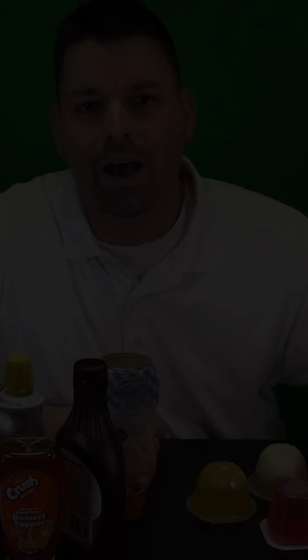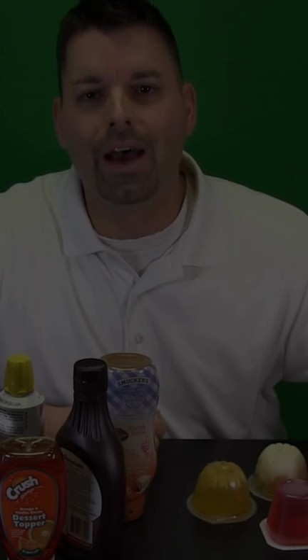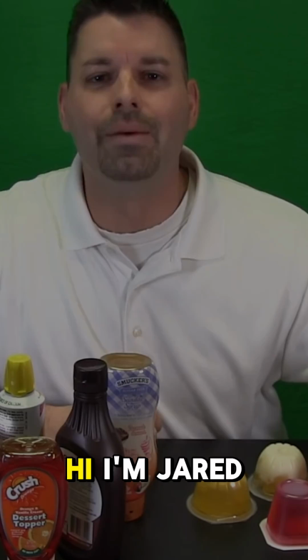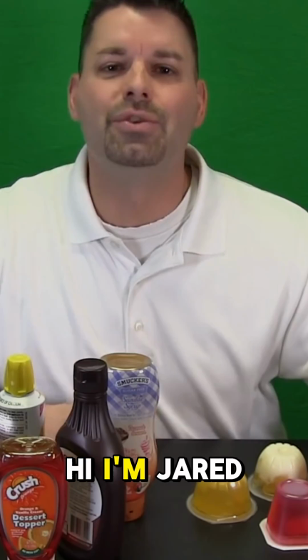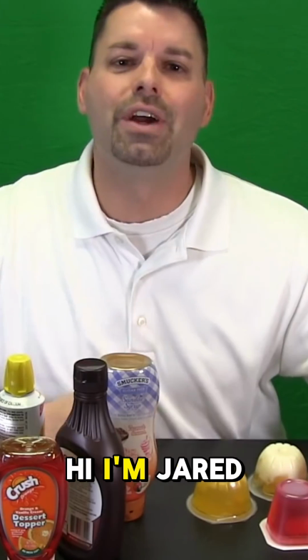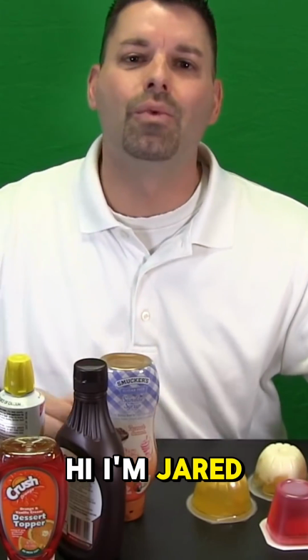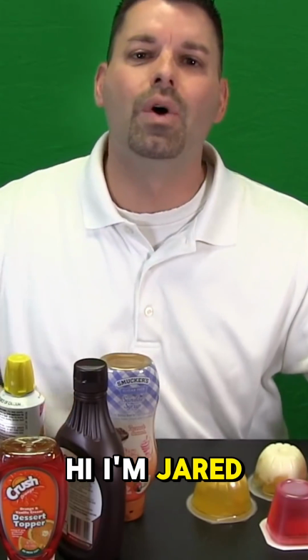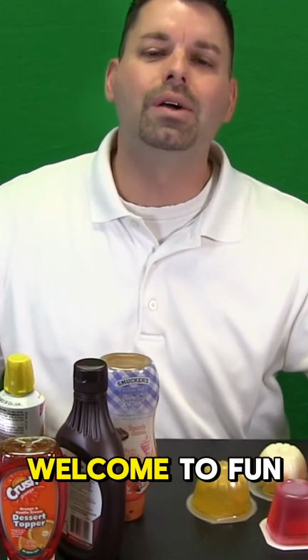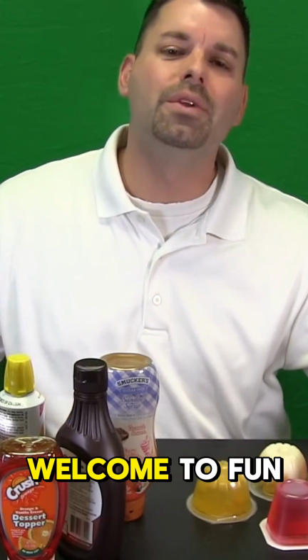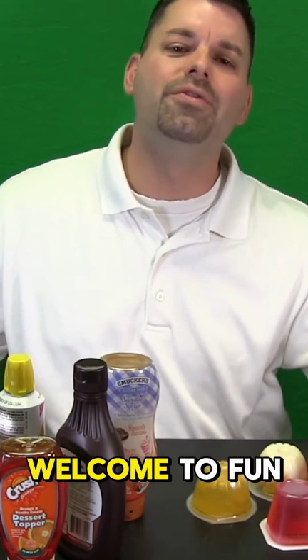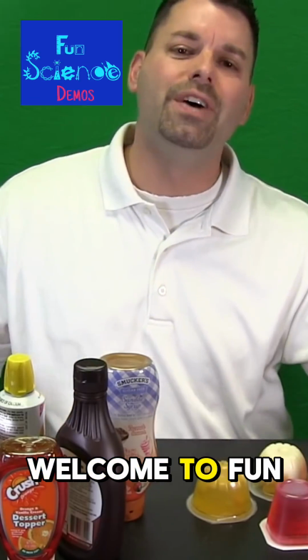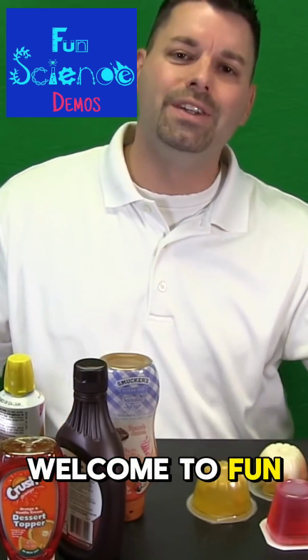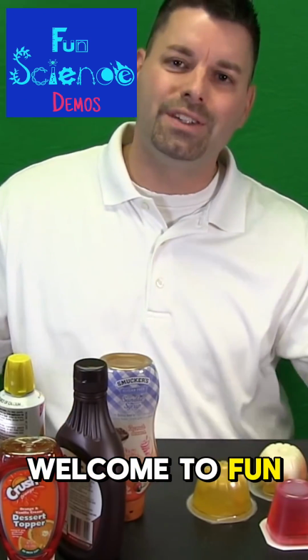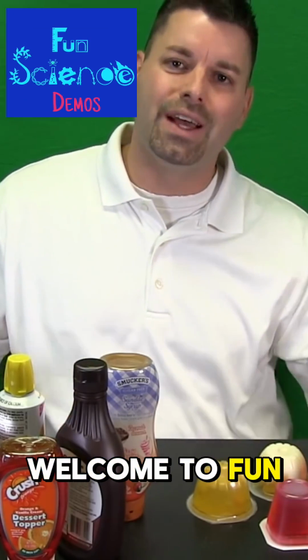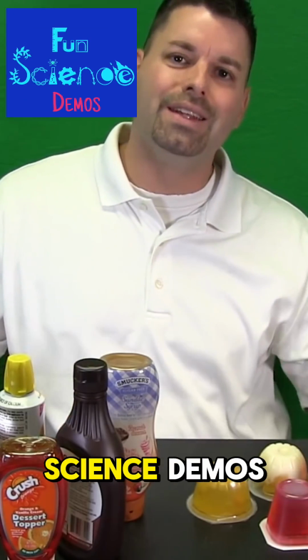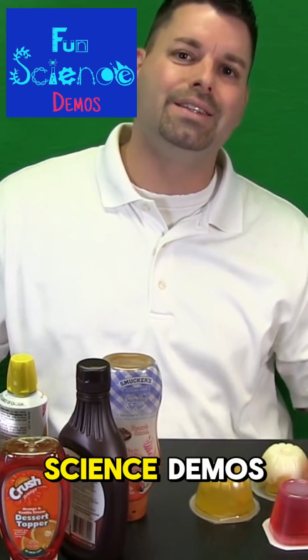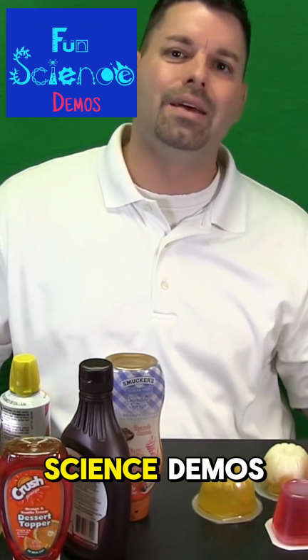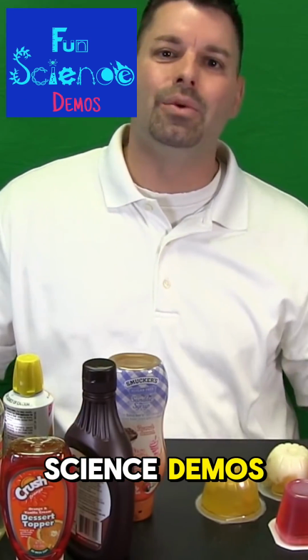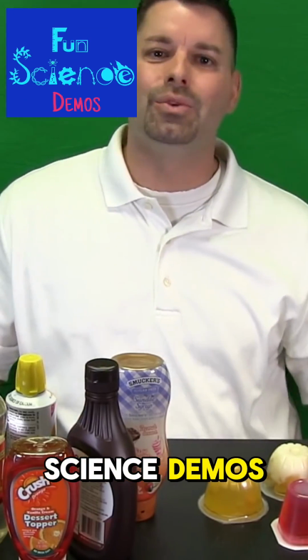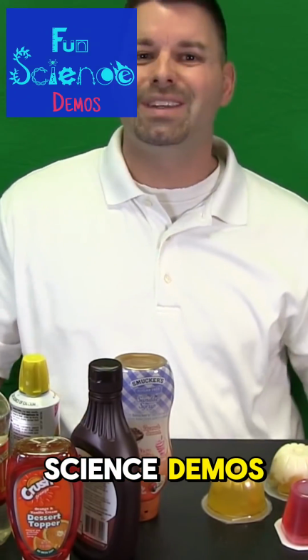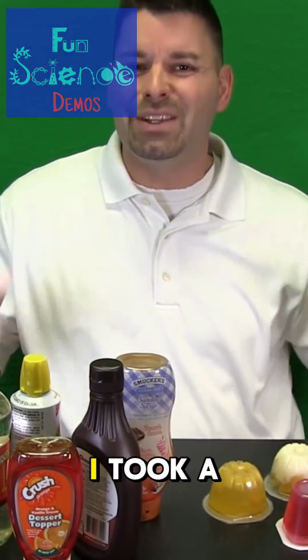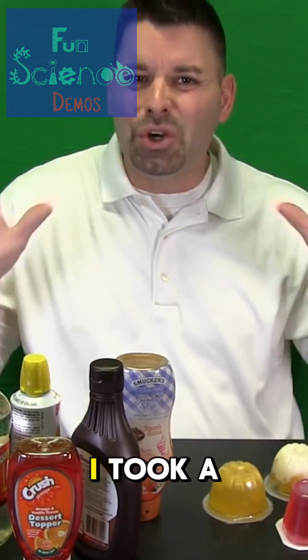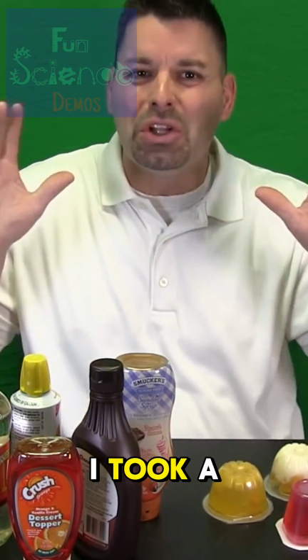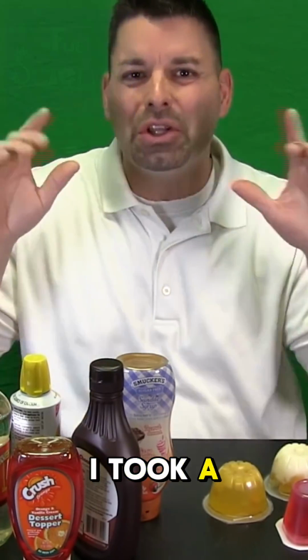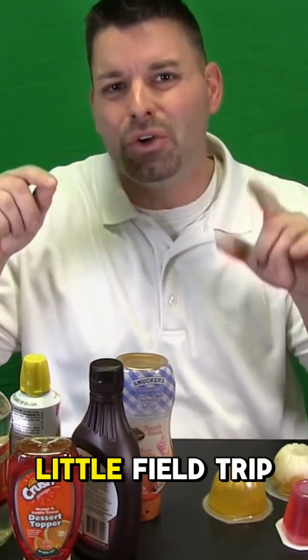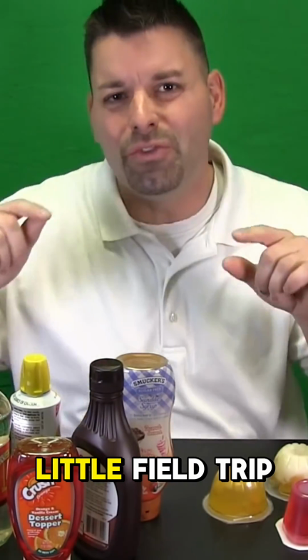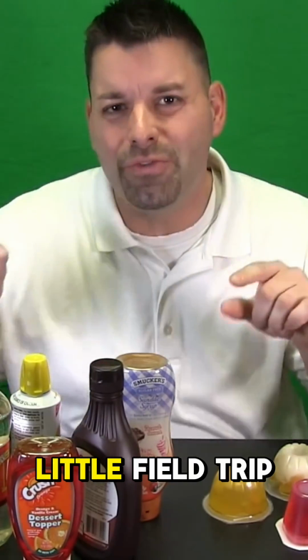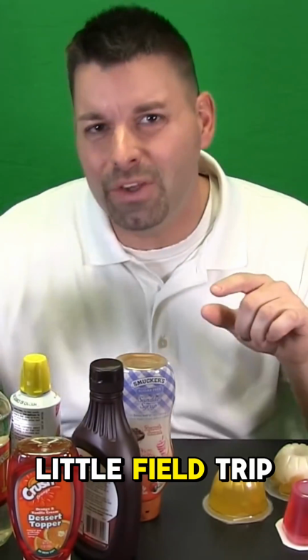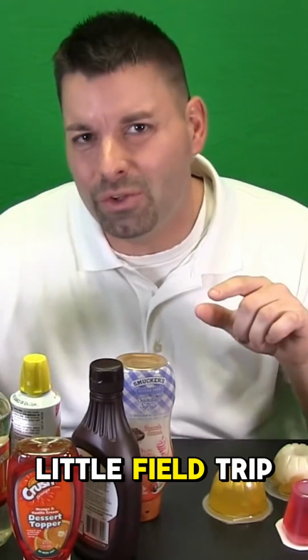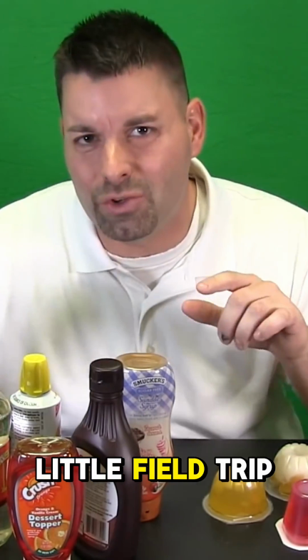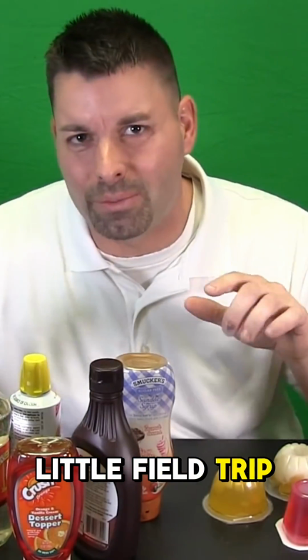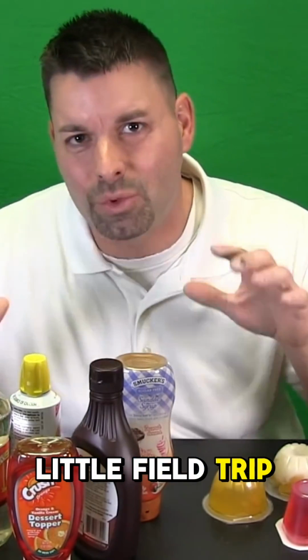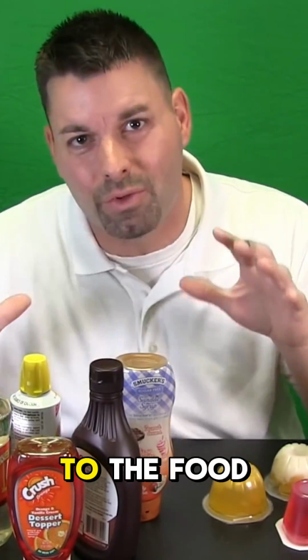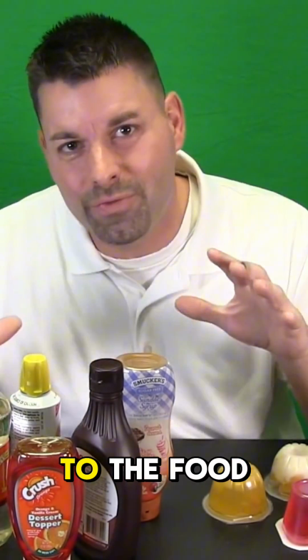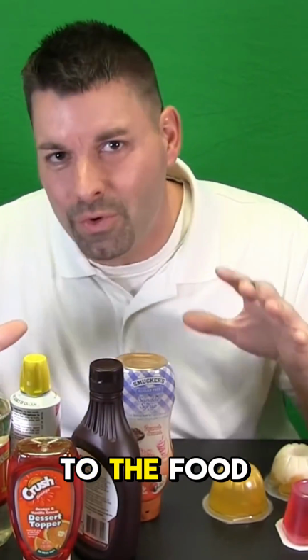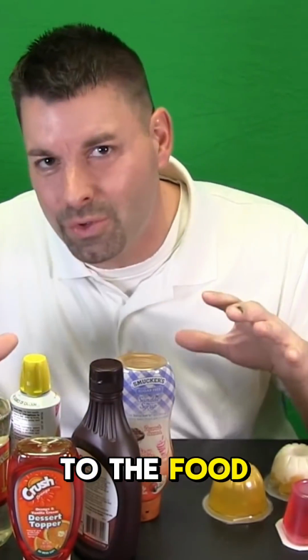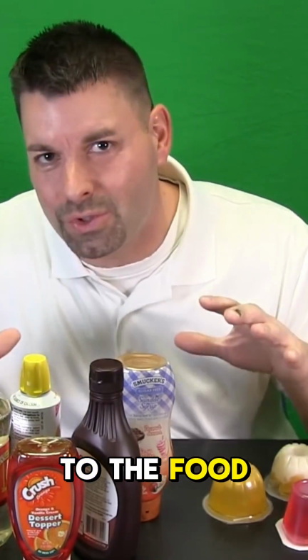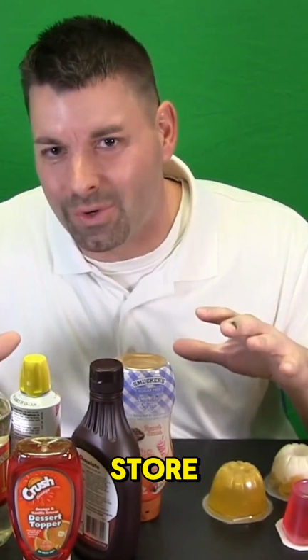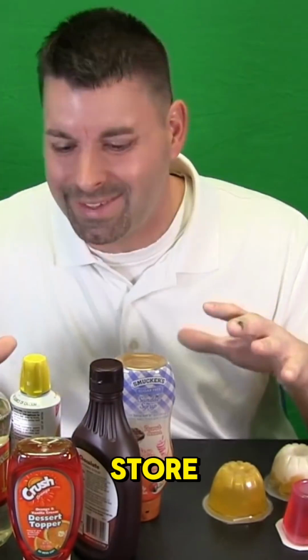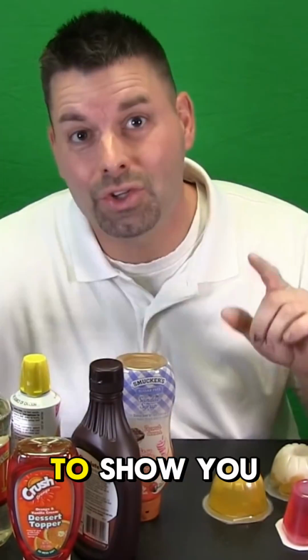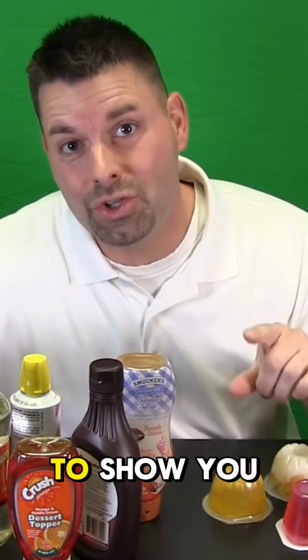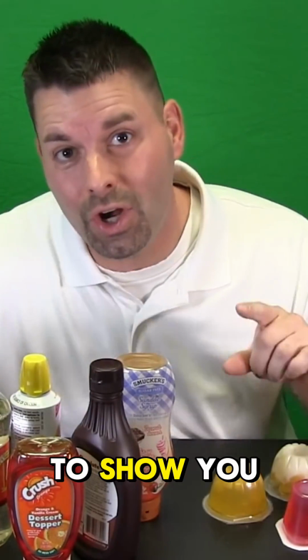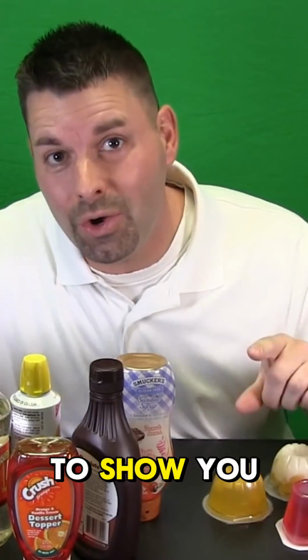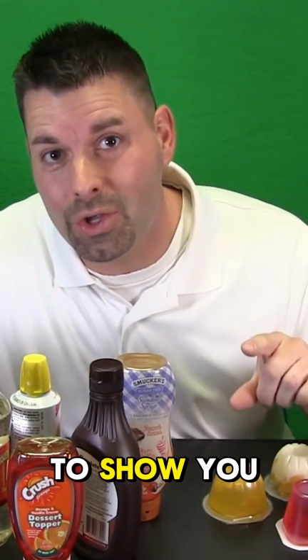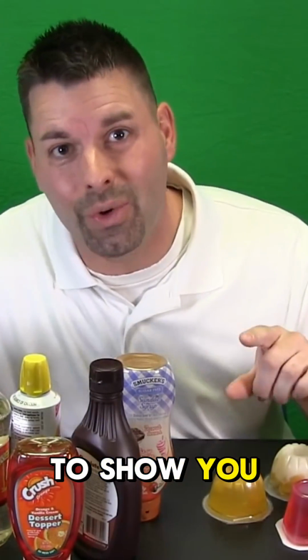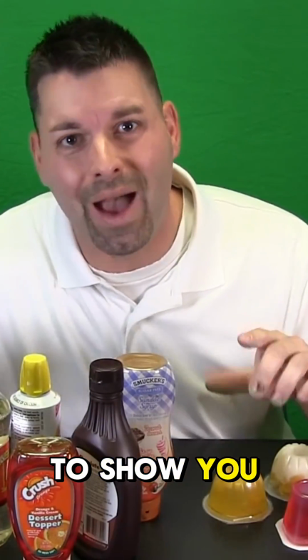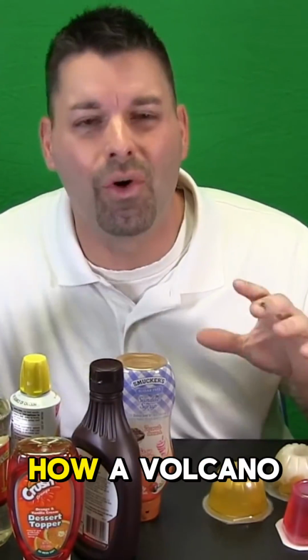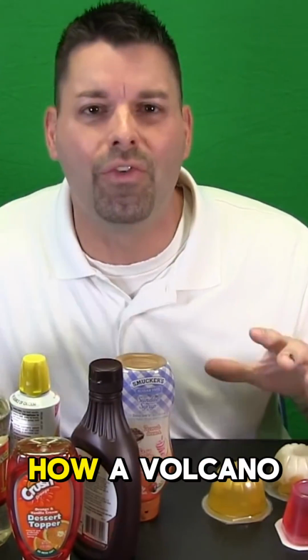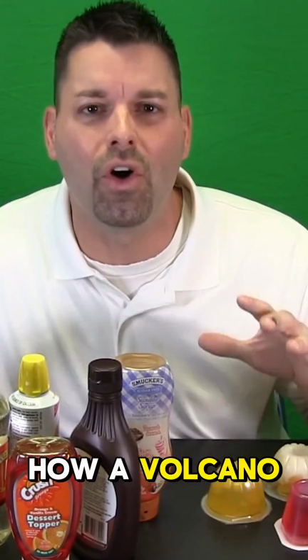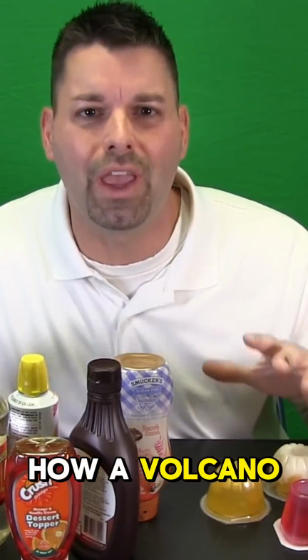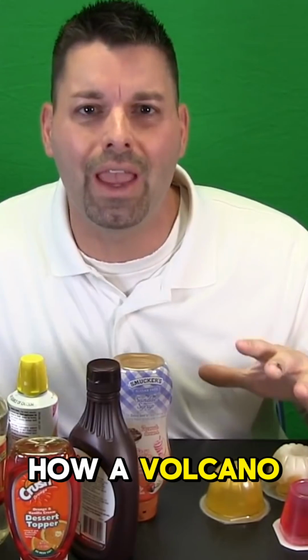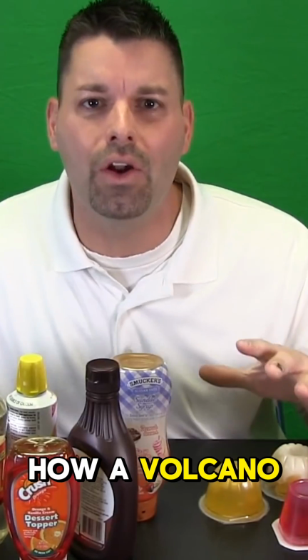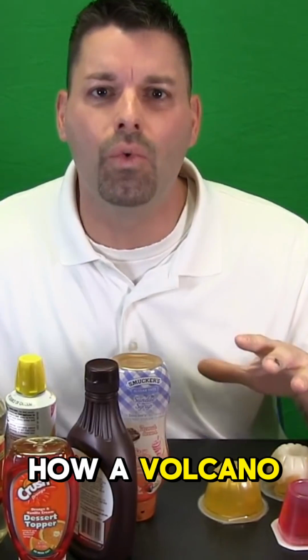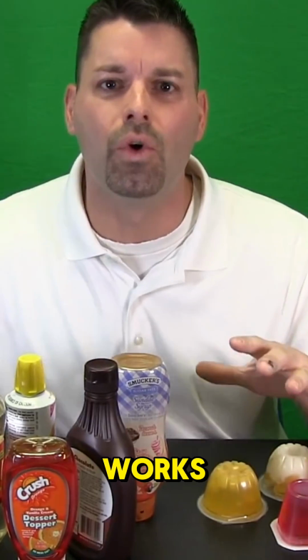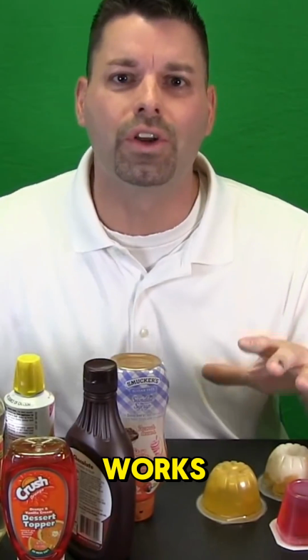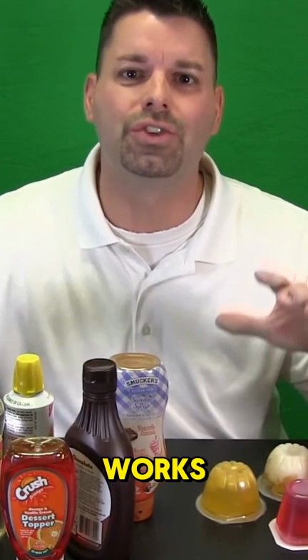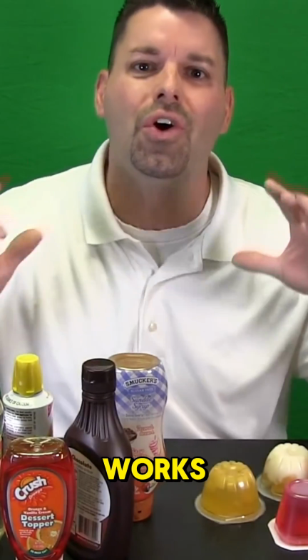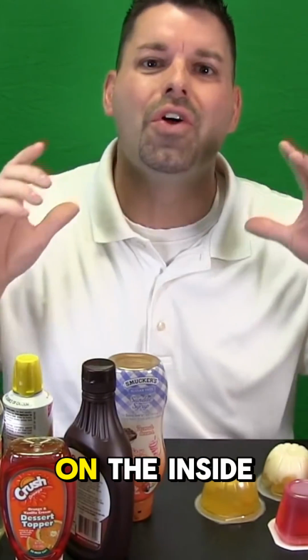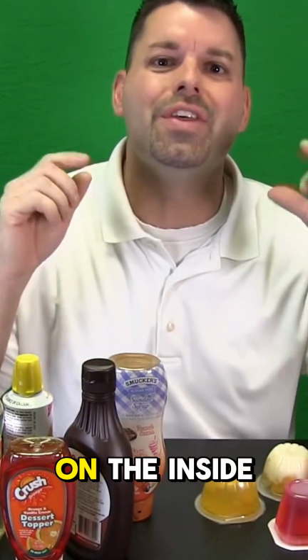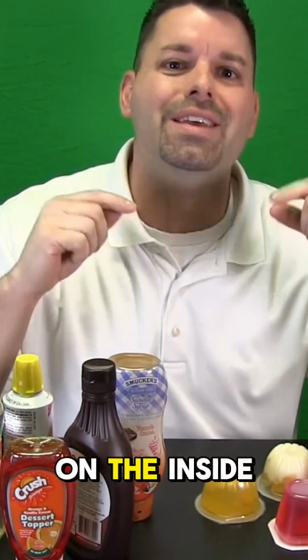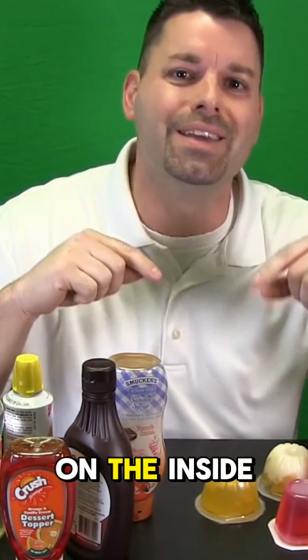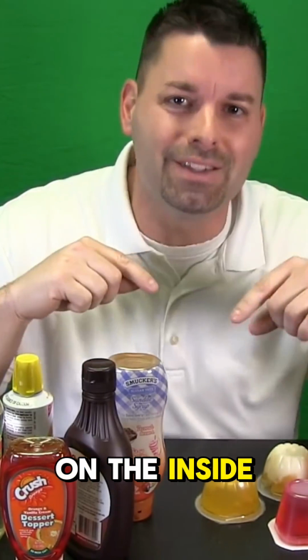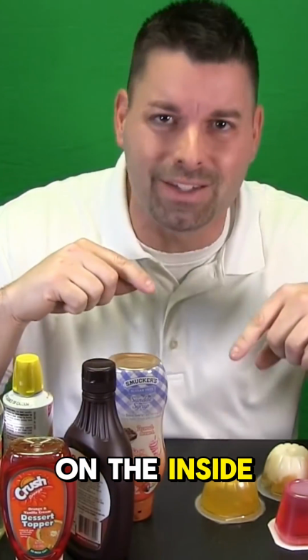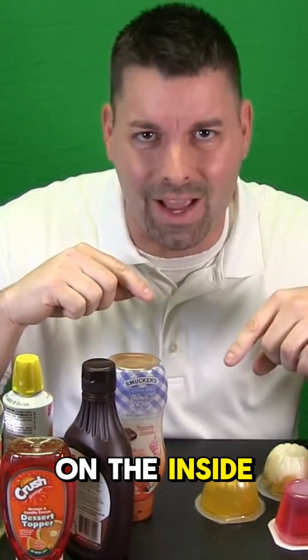Hi, I'm Jared. Welcome to Fun Science Demos. I took a little field trip to the food store to show you how a volcano works on the inside.